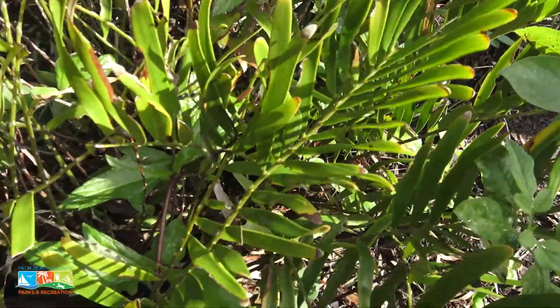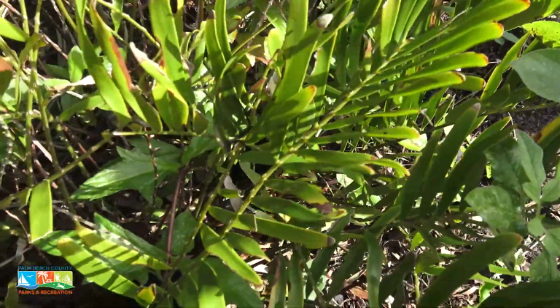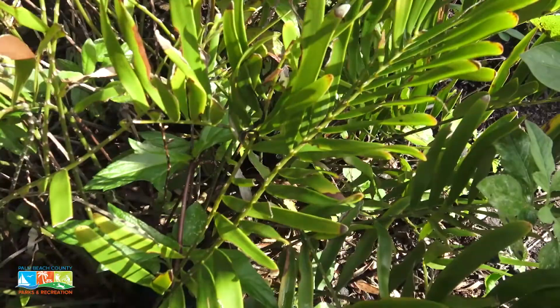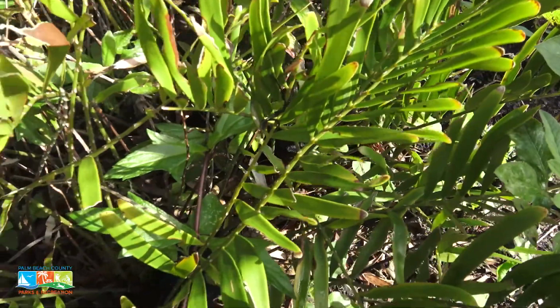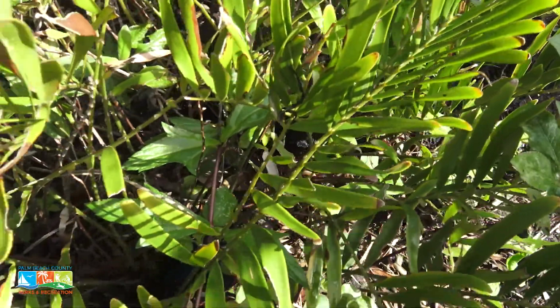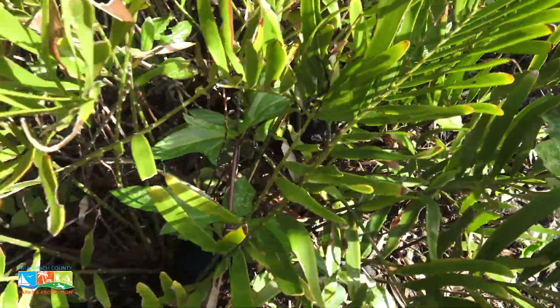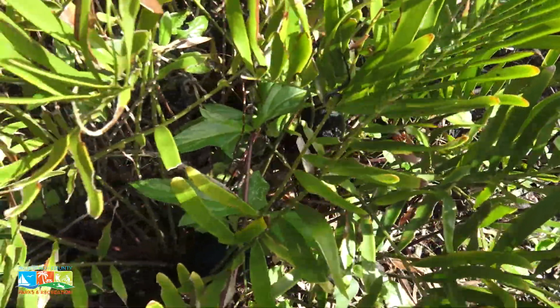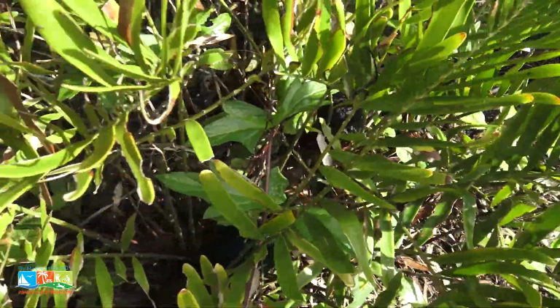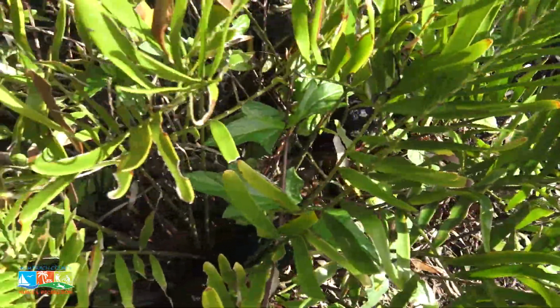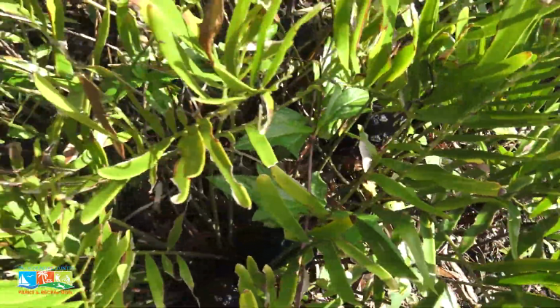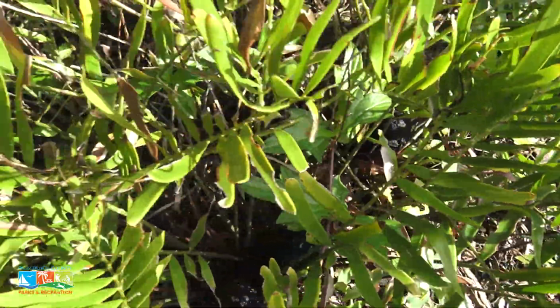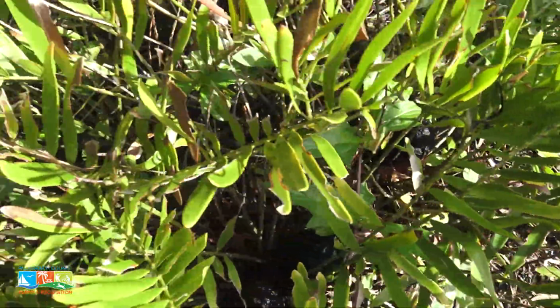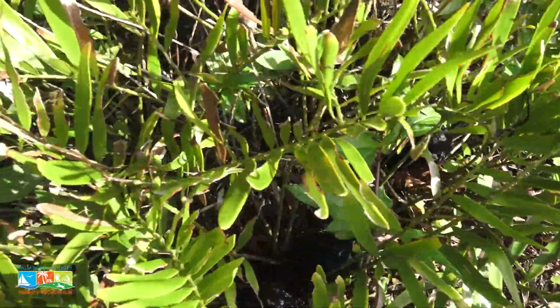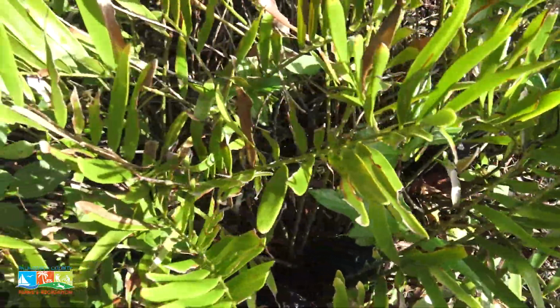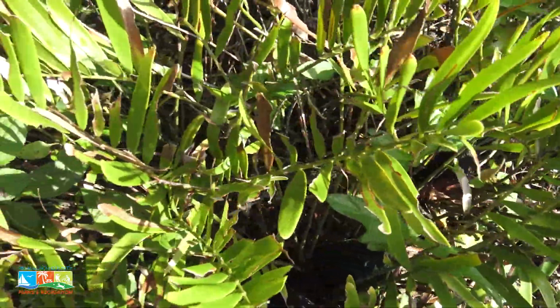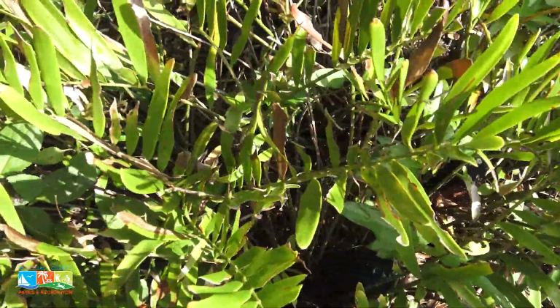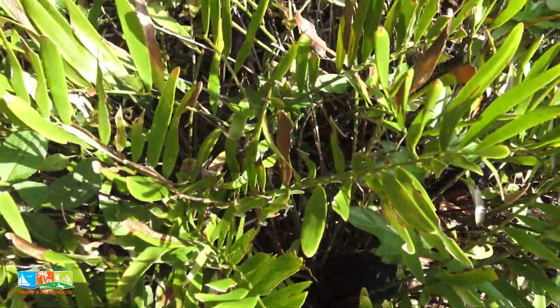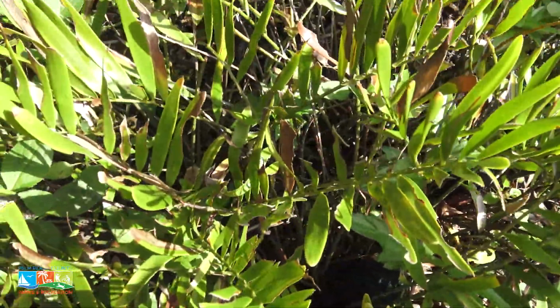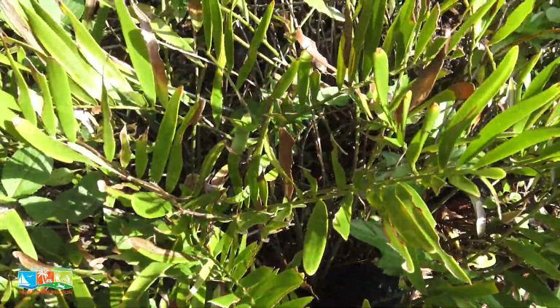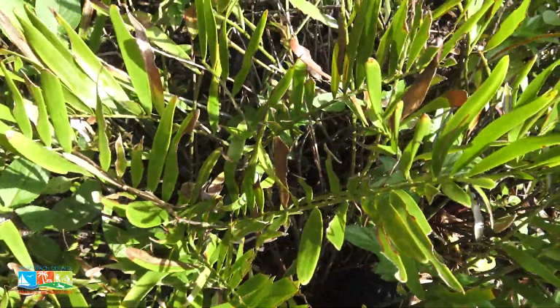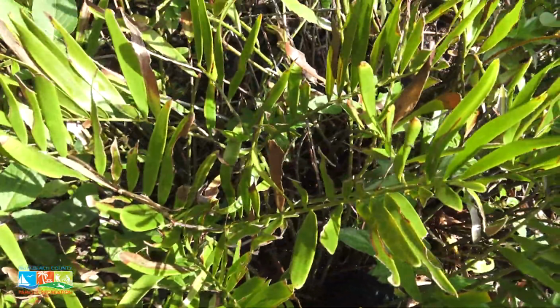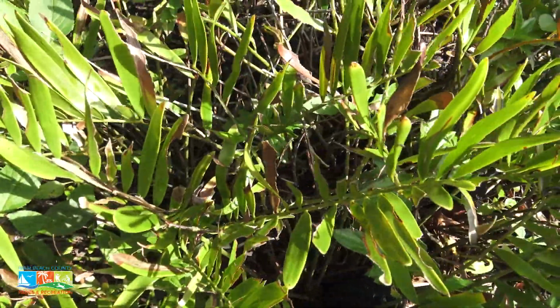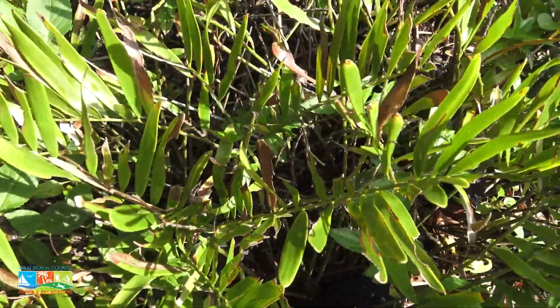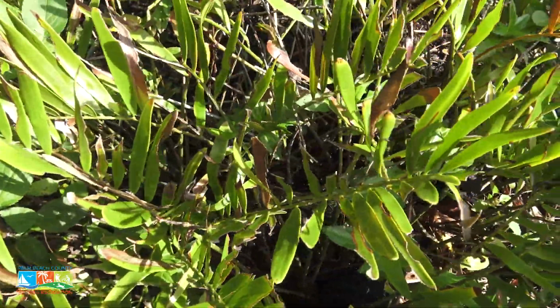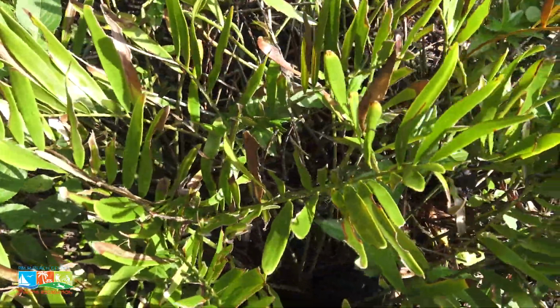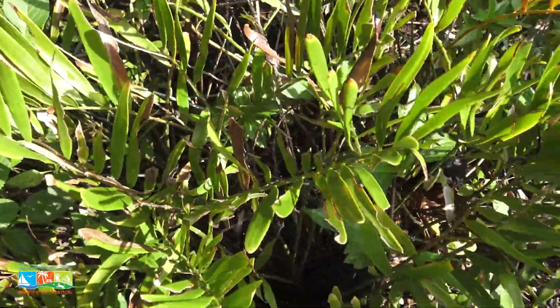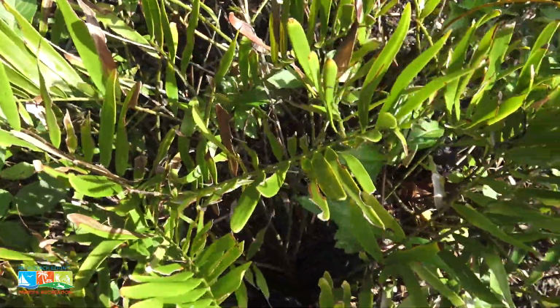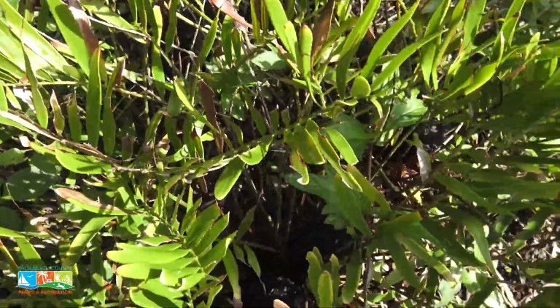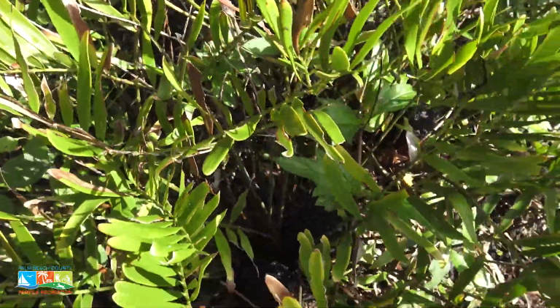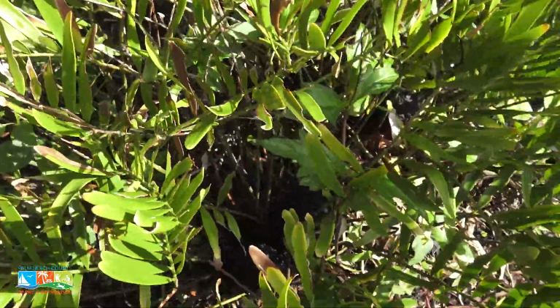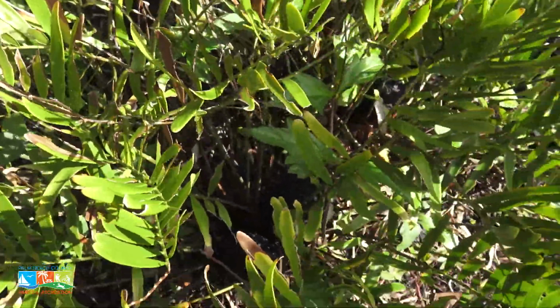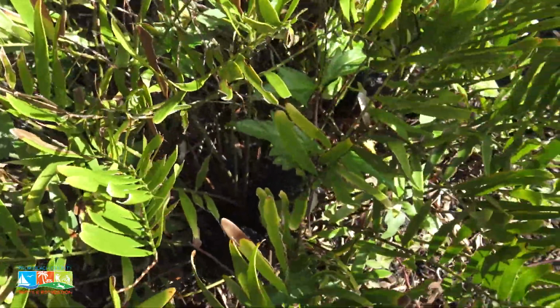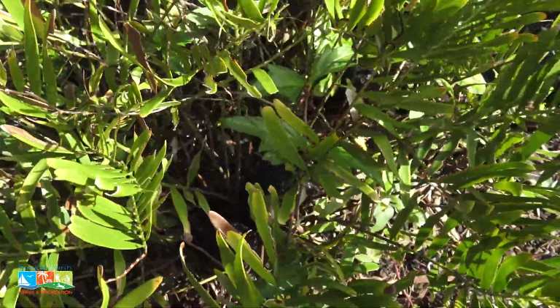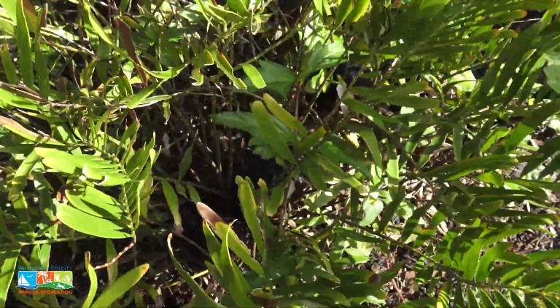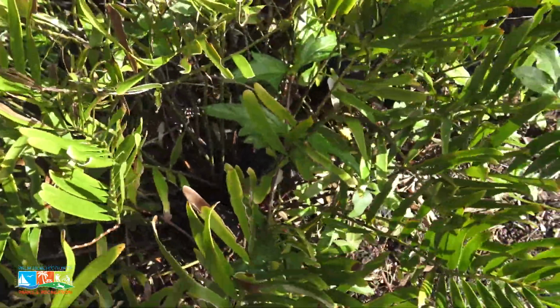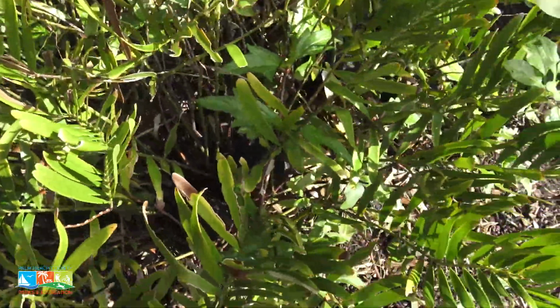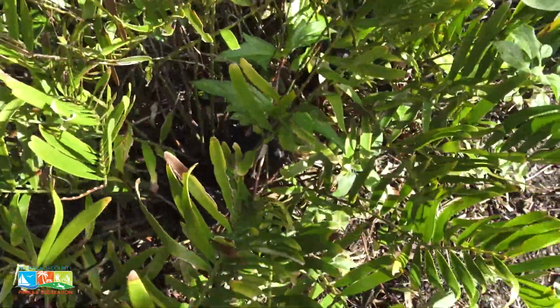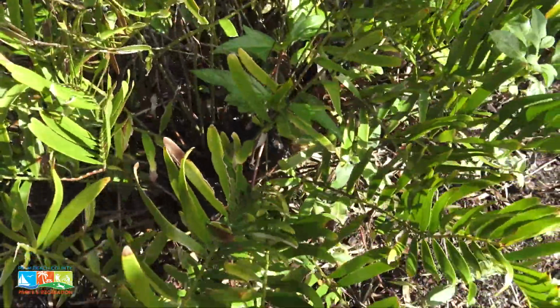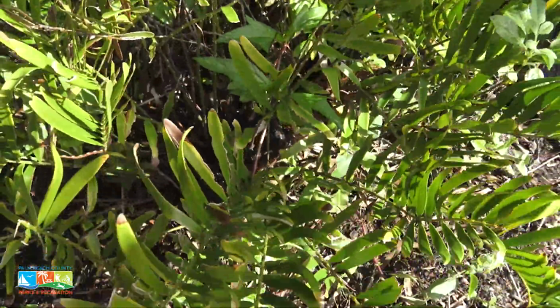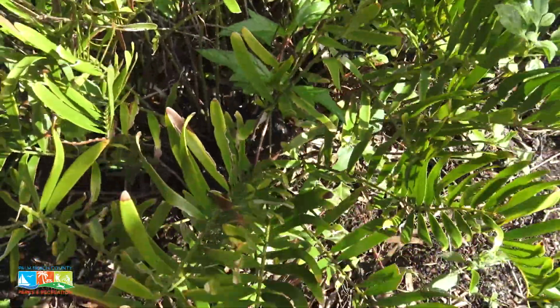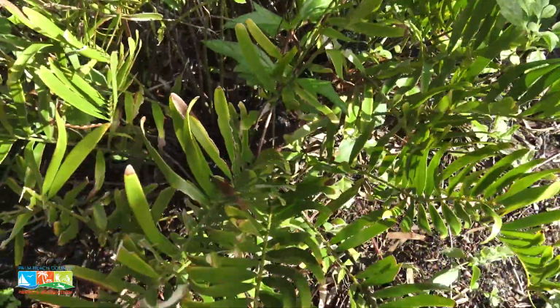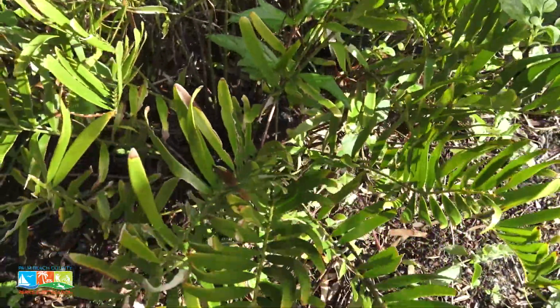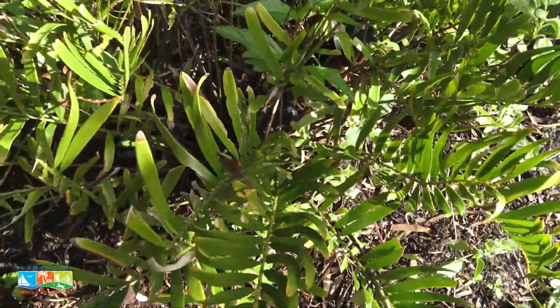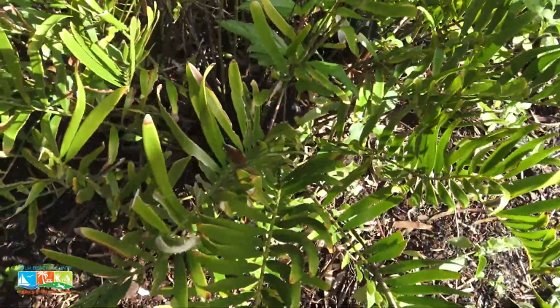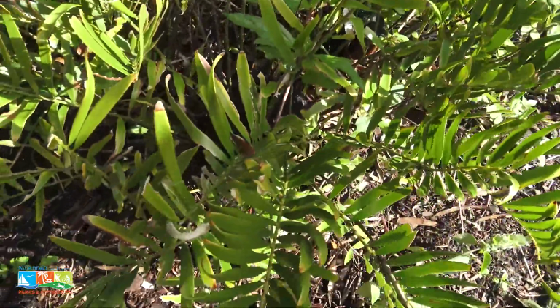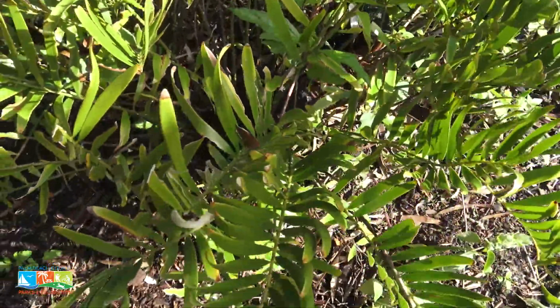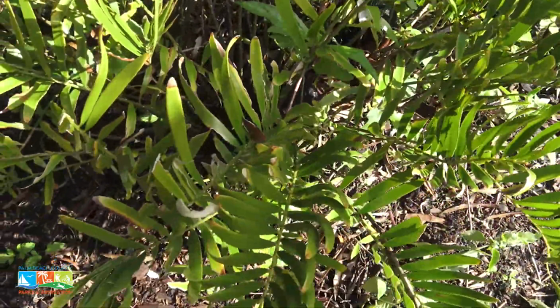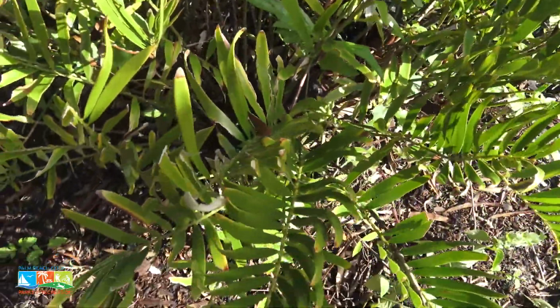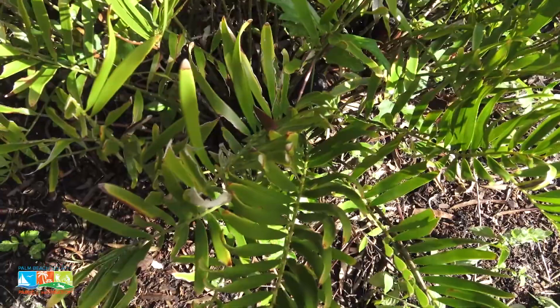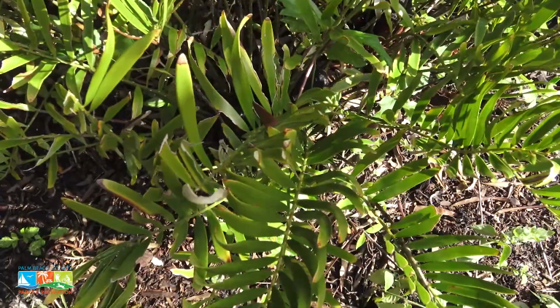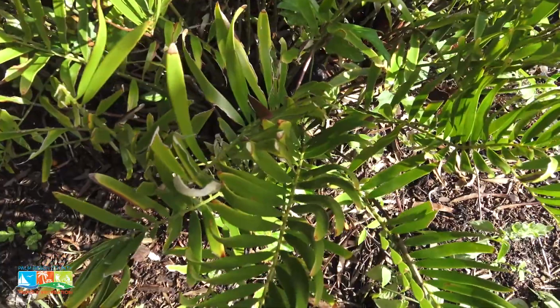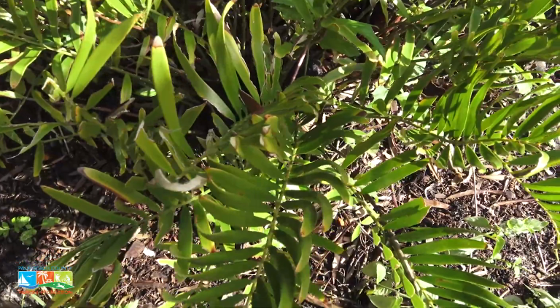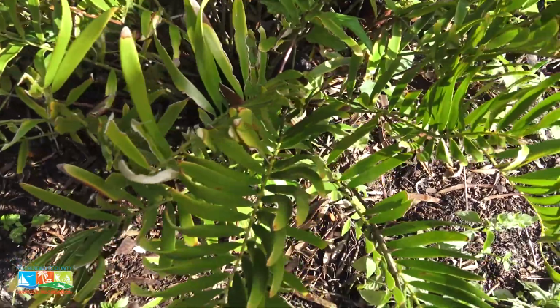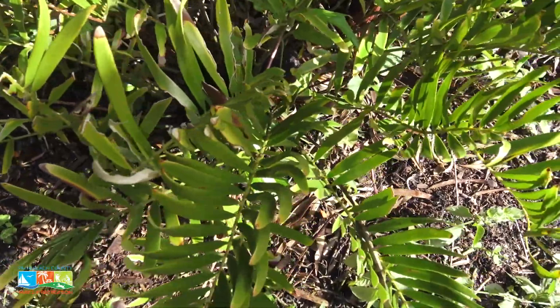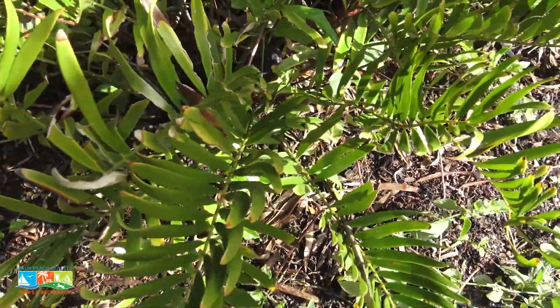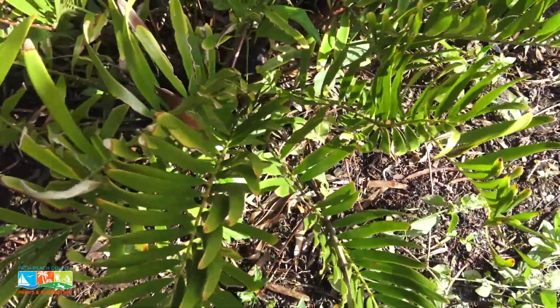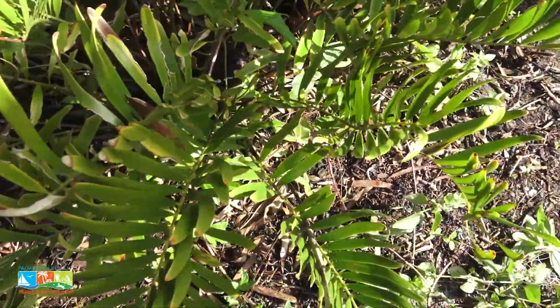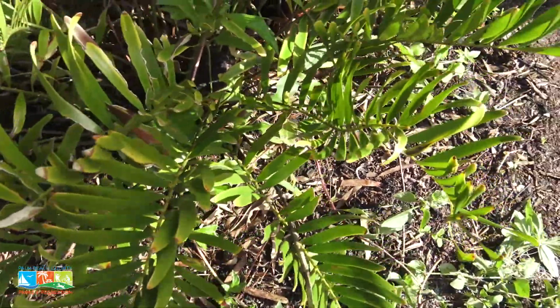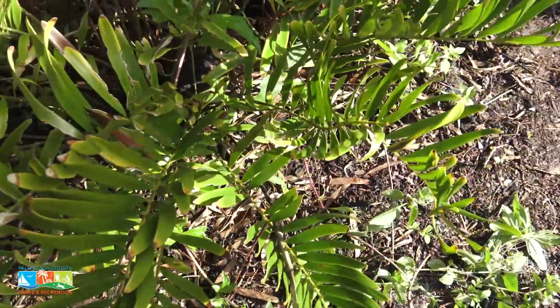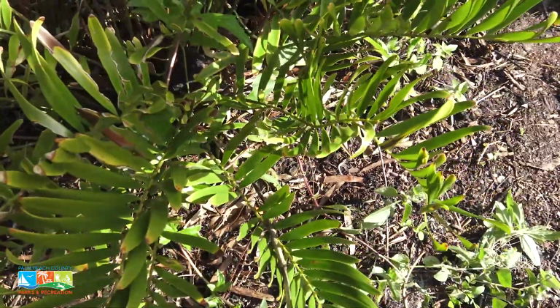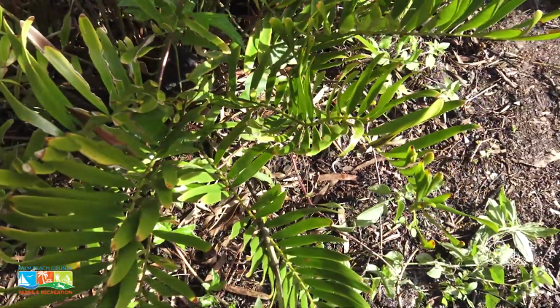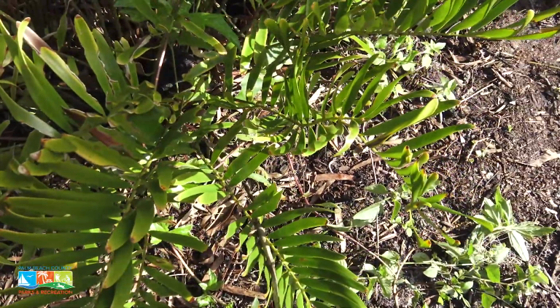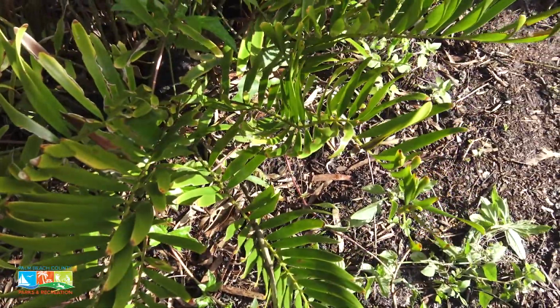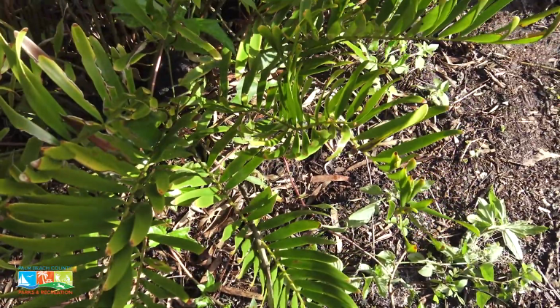It has the green stems that come out. These particular little leaves or leaflets on here are very stiff.